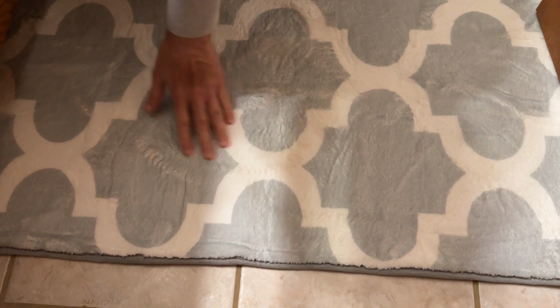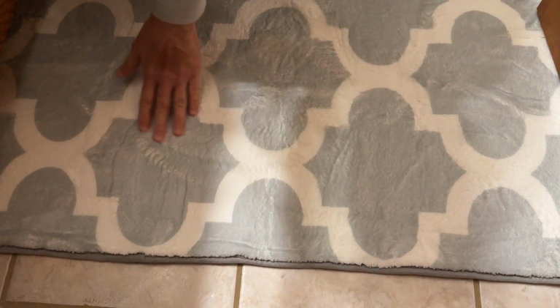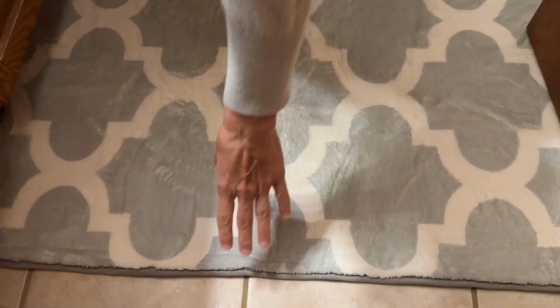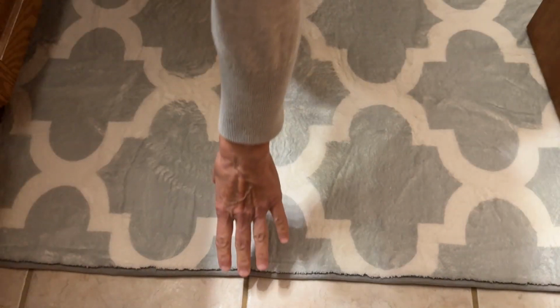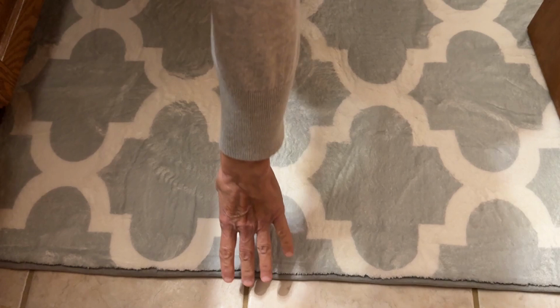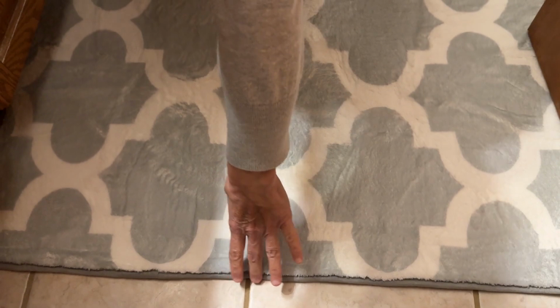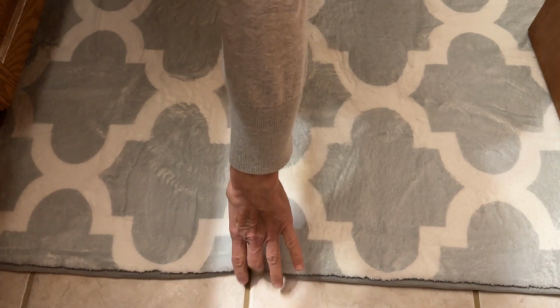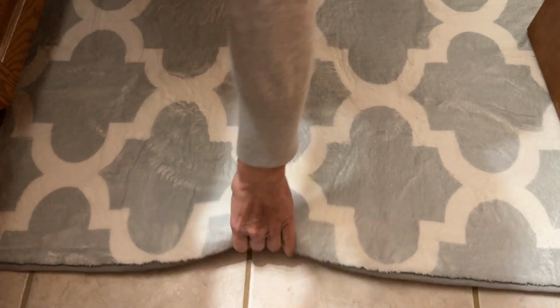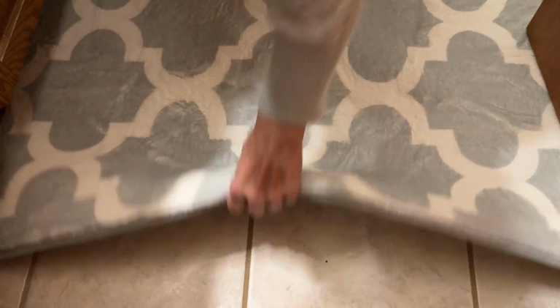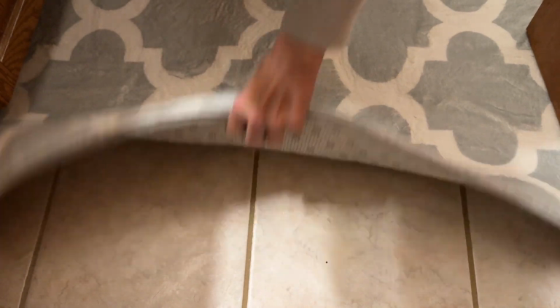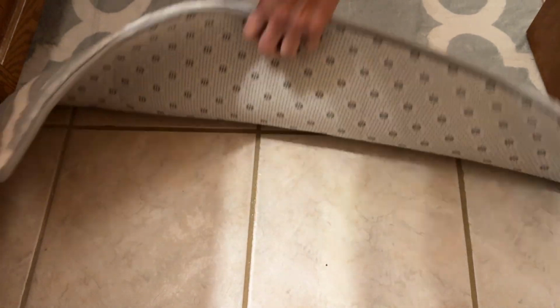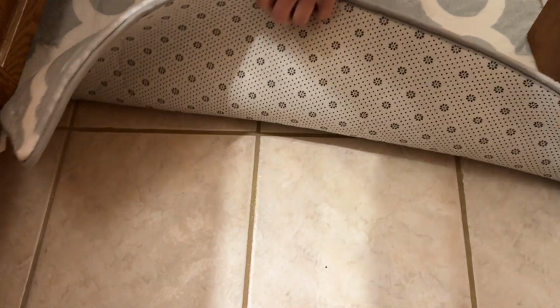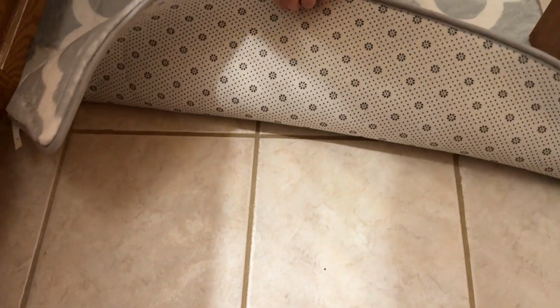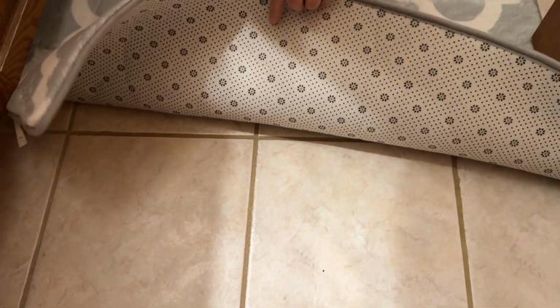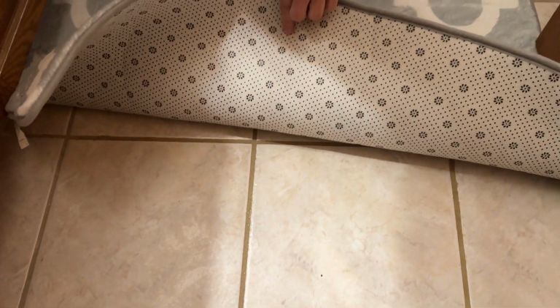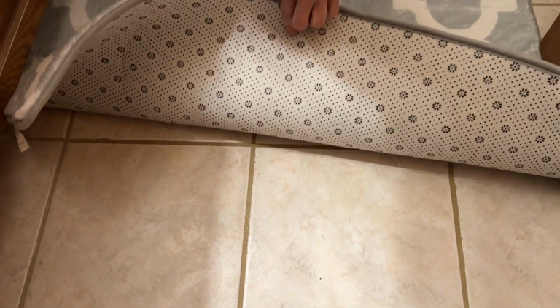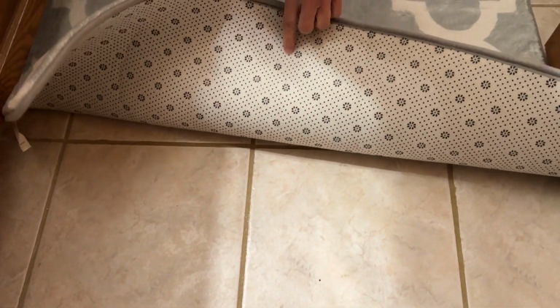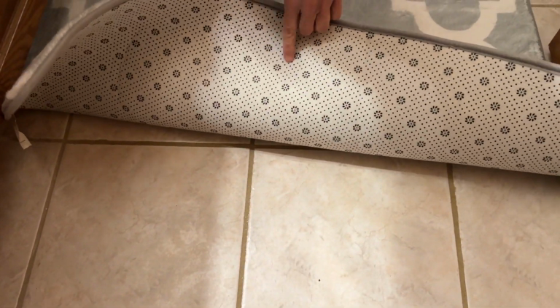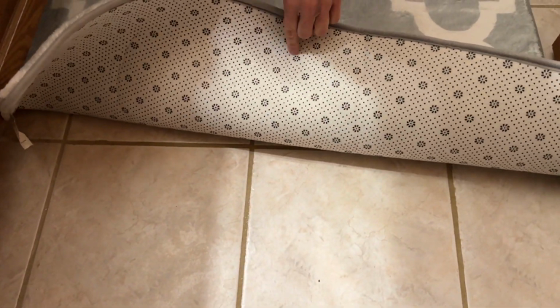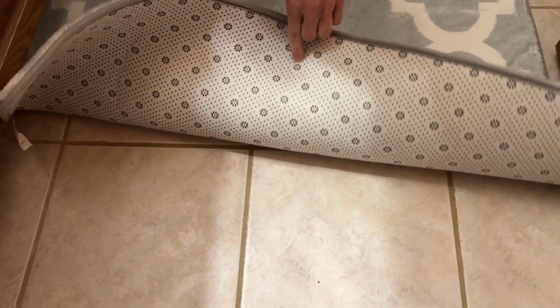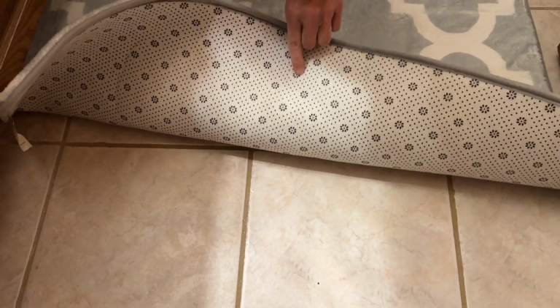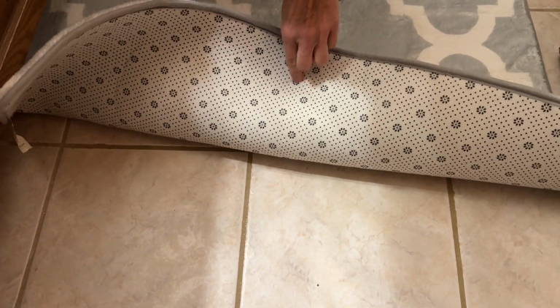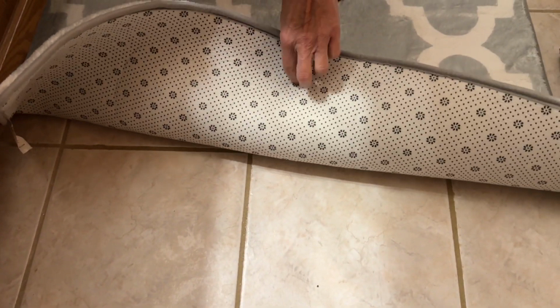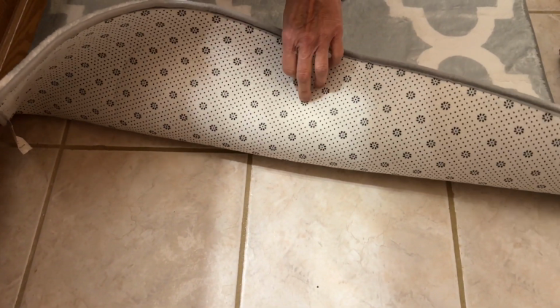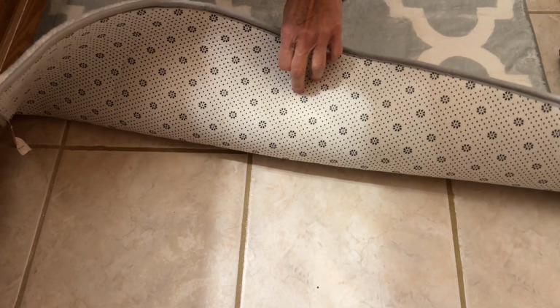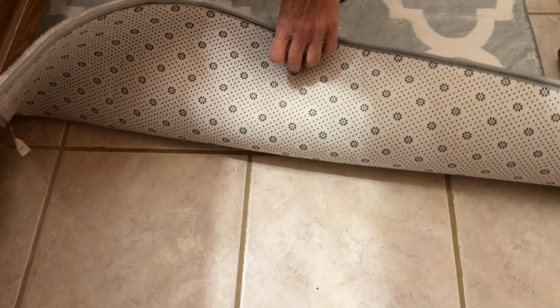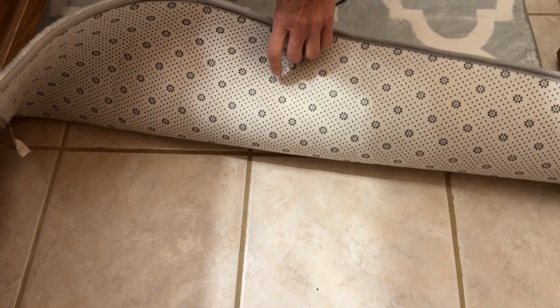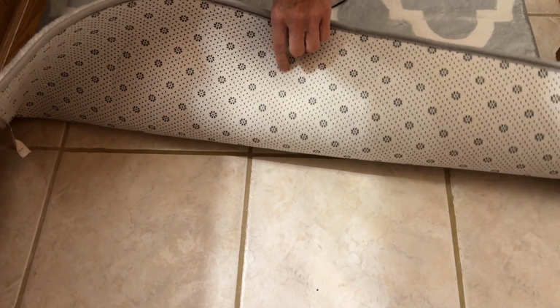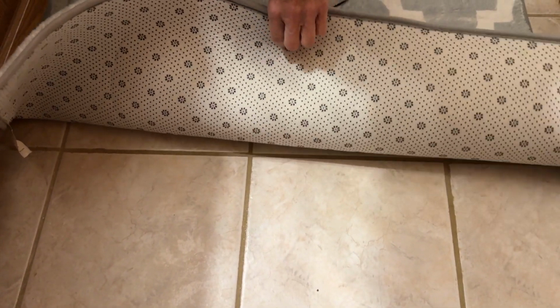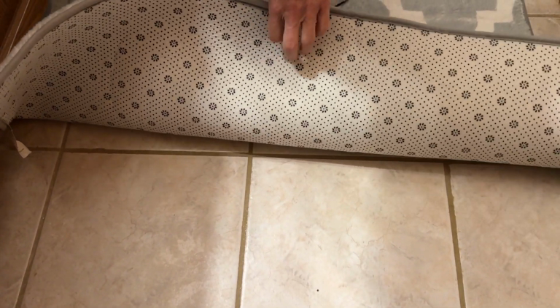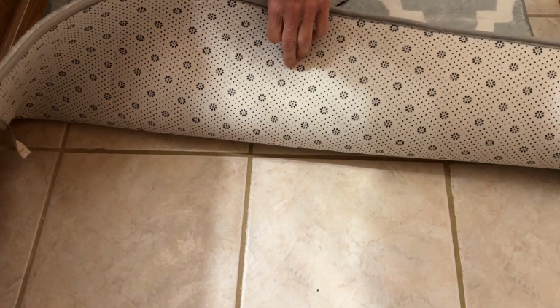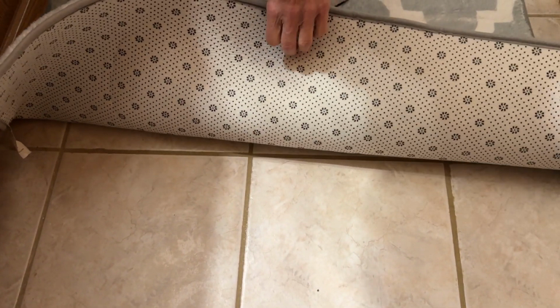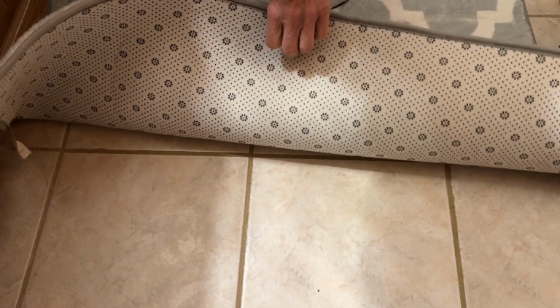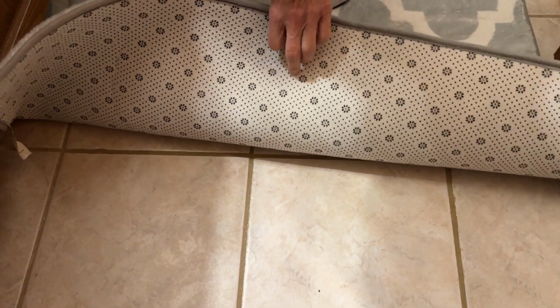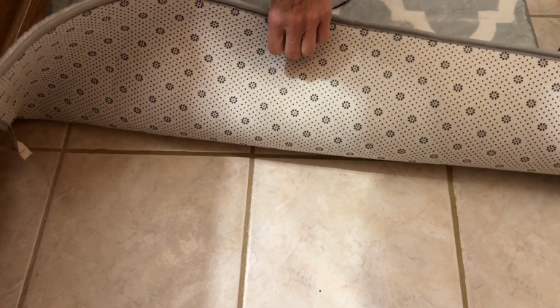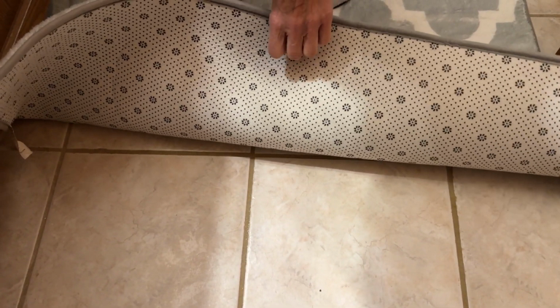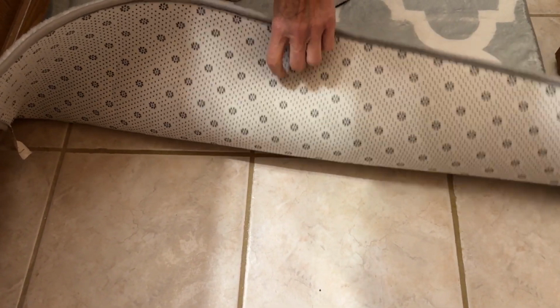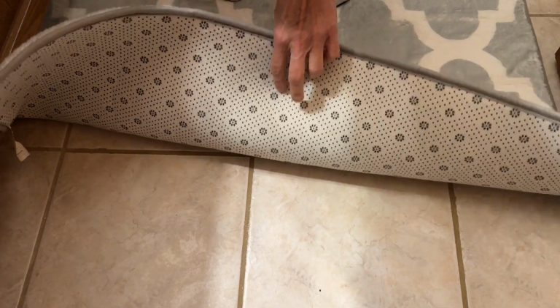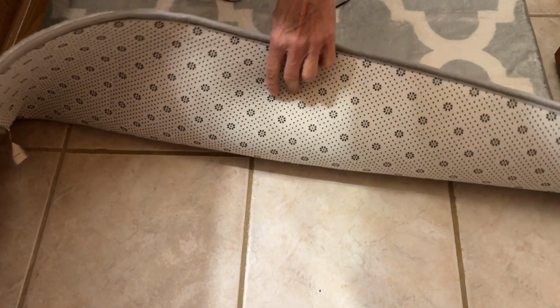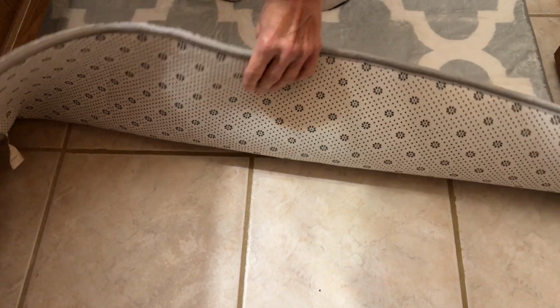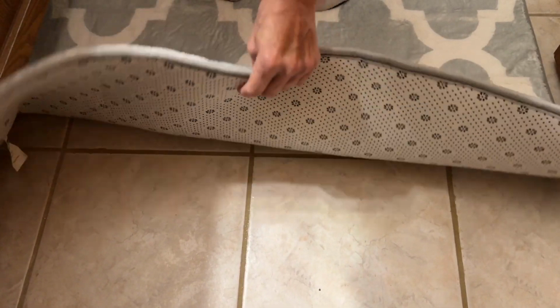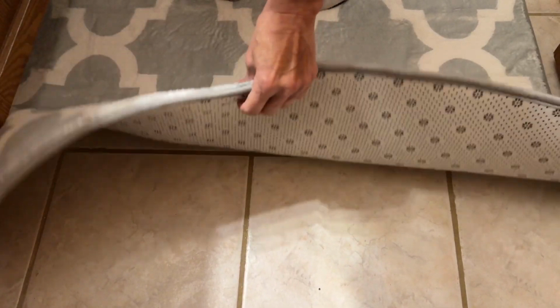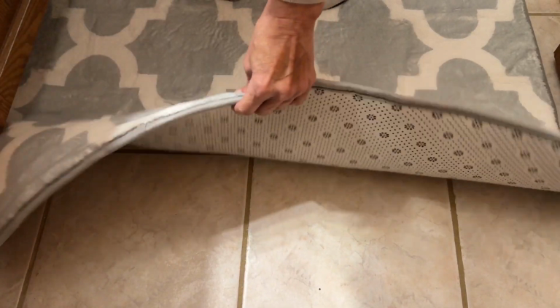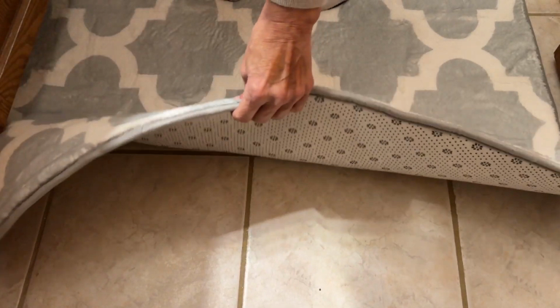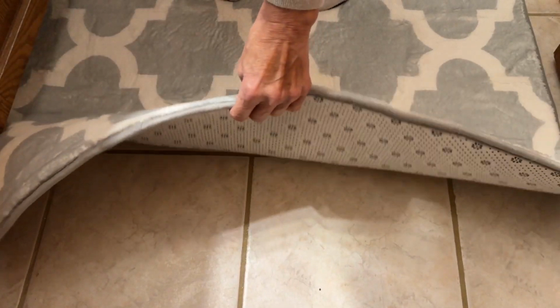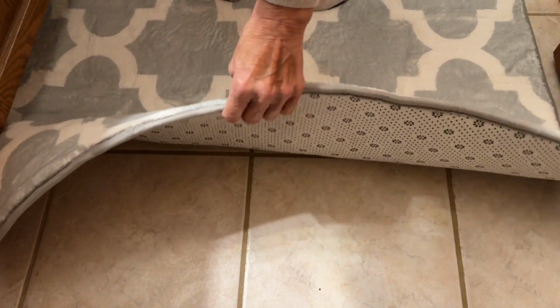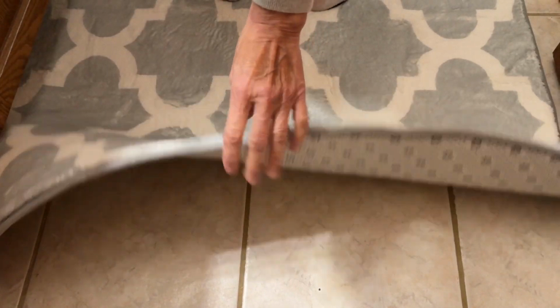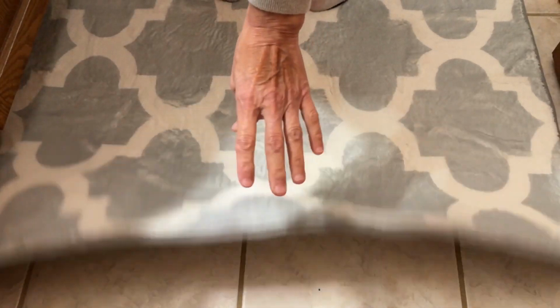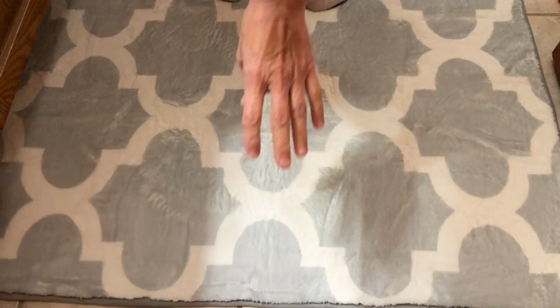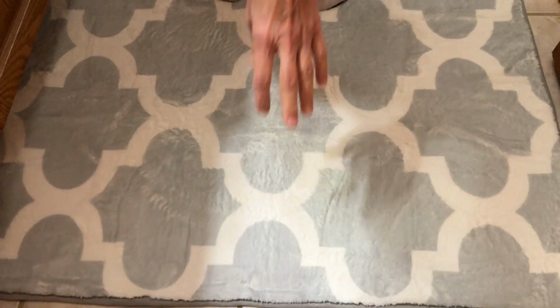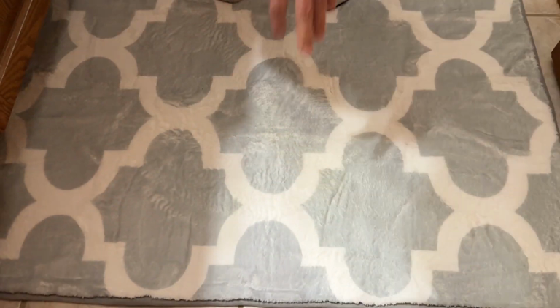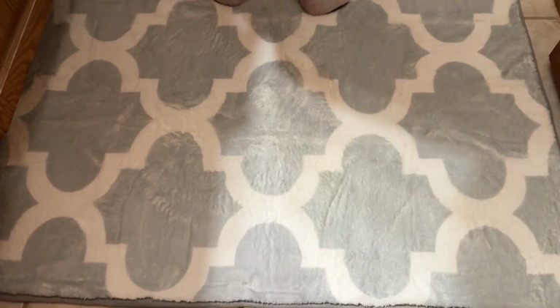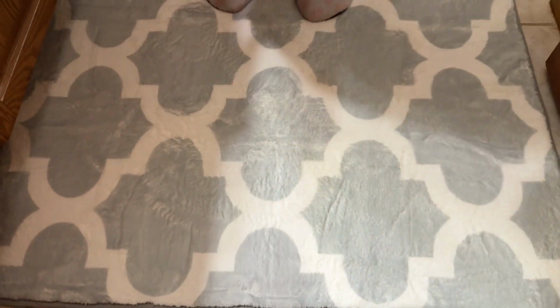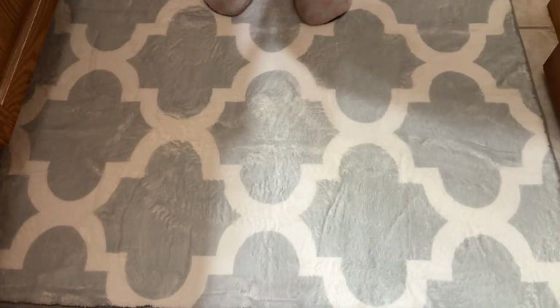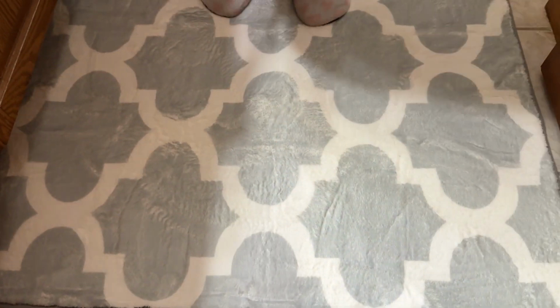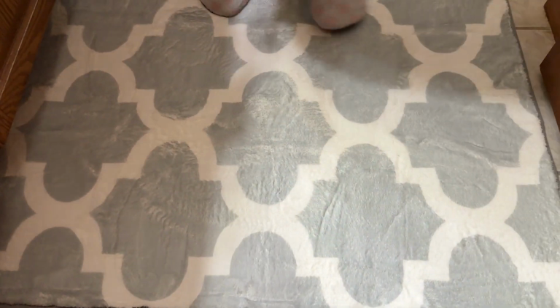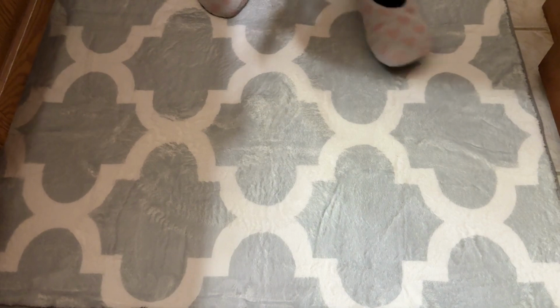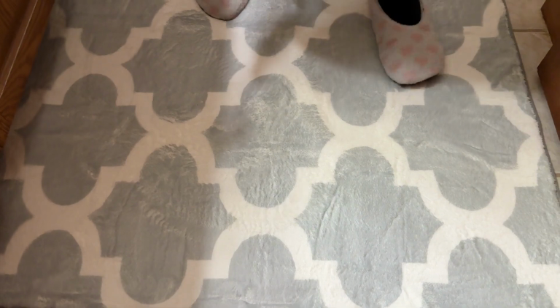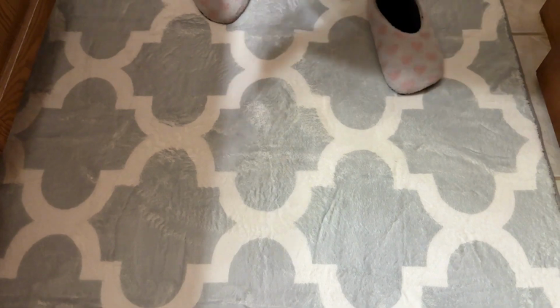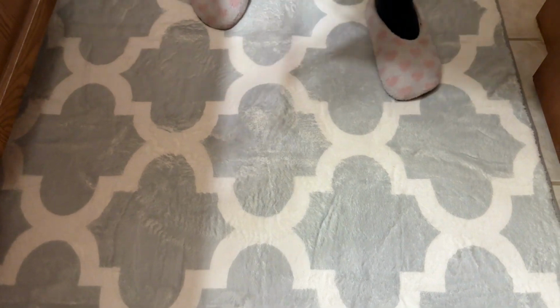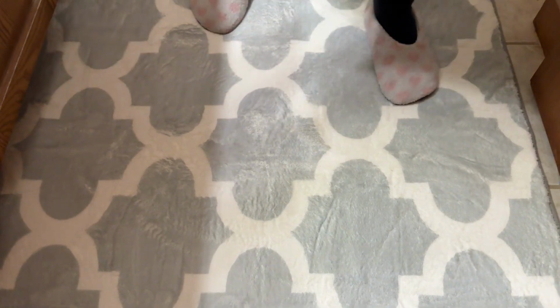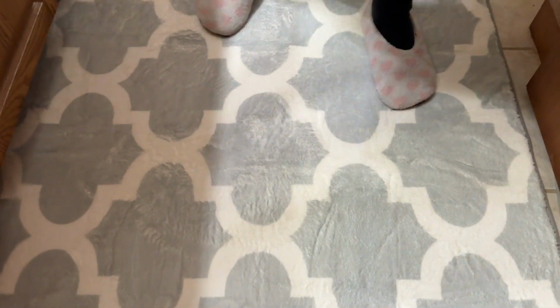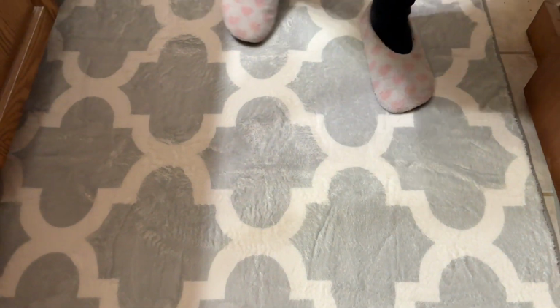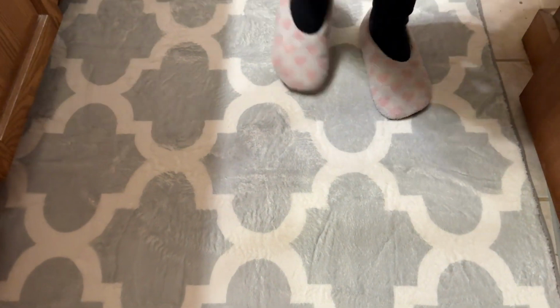It's got a non-stick backing on it. Really nice backing. It's cushioned. Let's see how it vacuums.